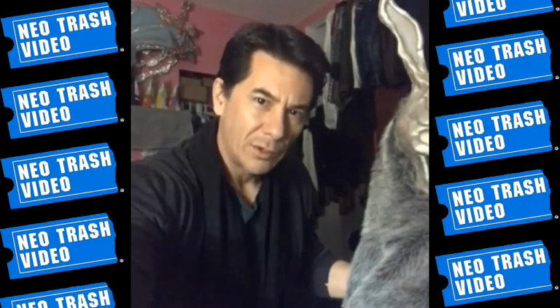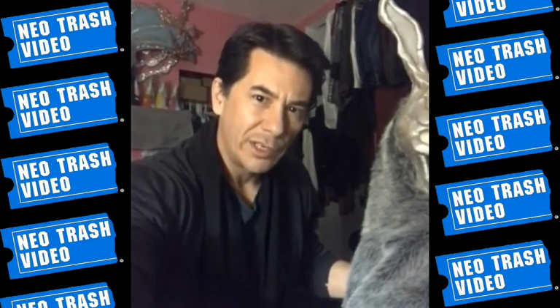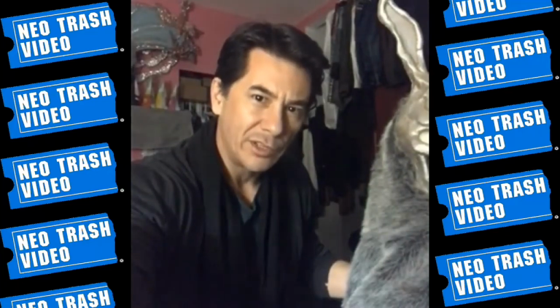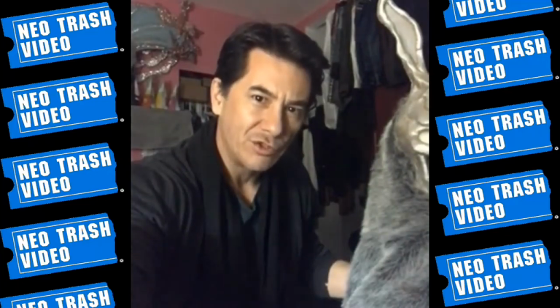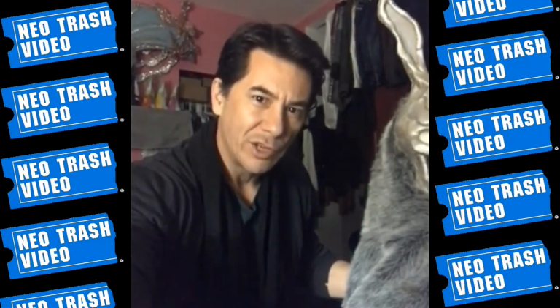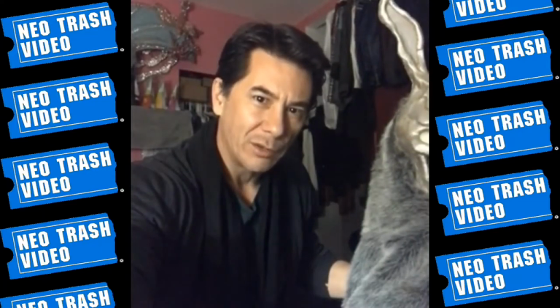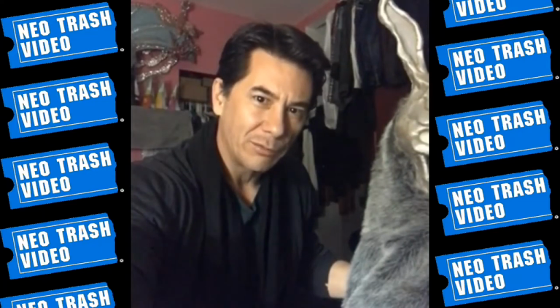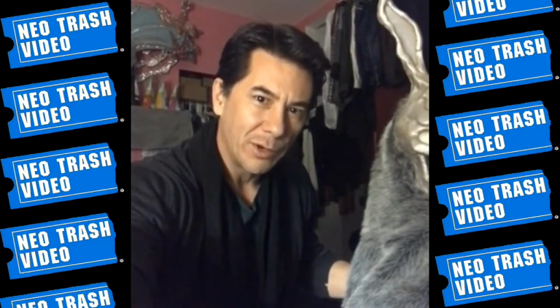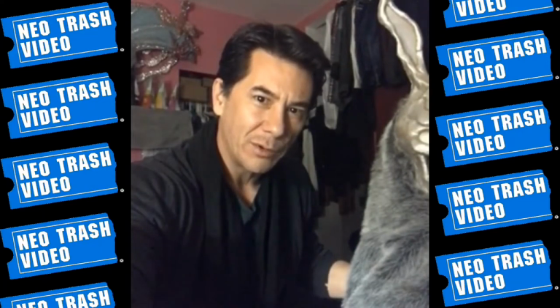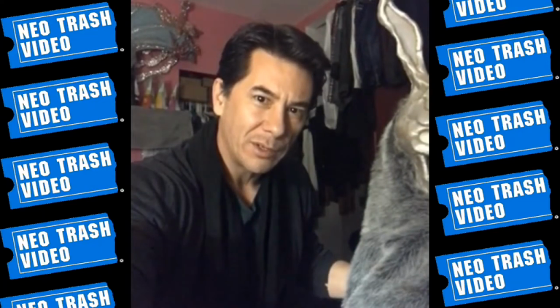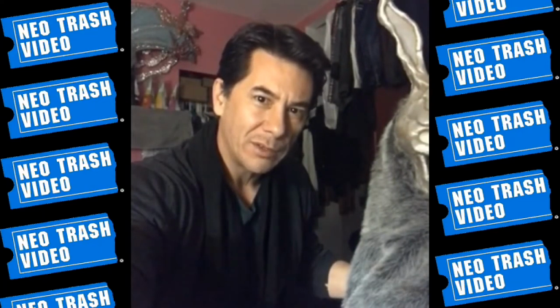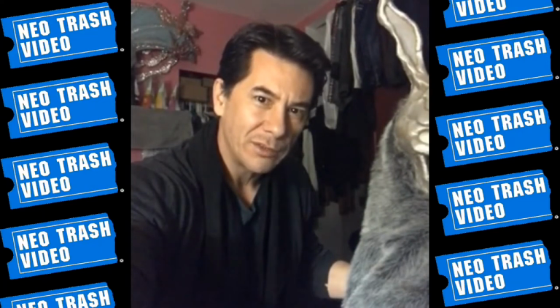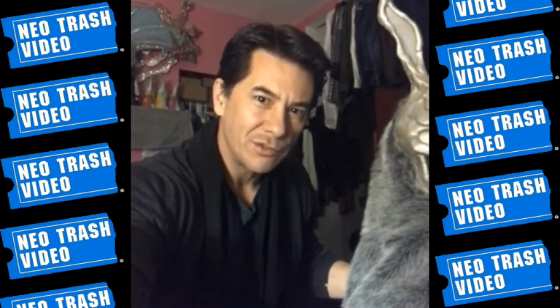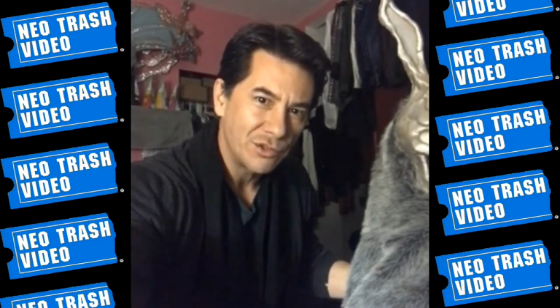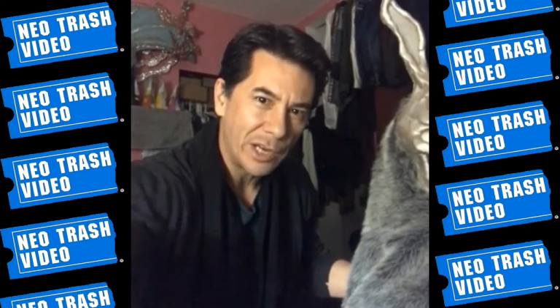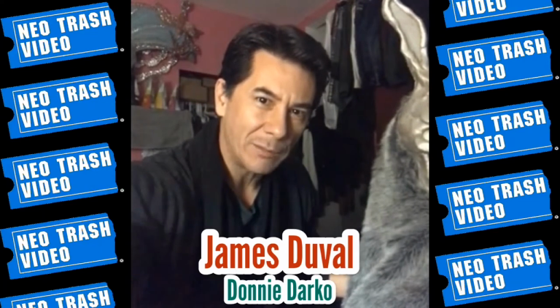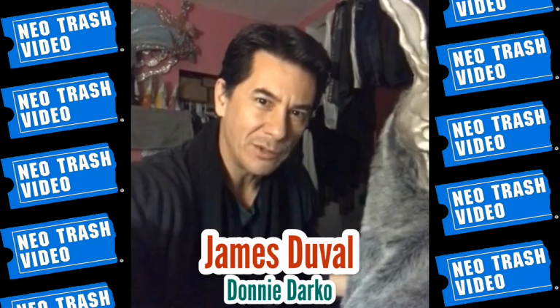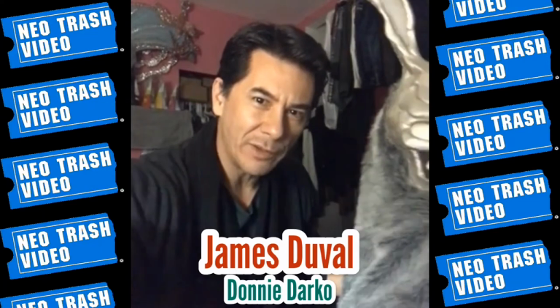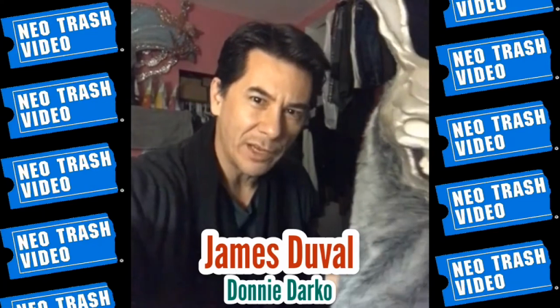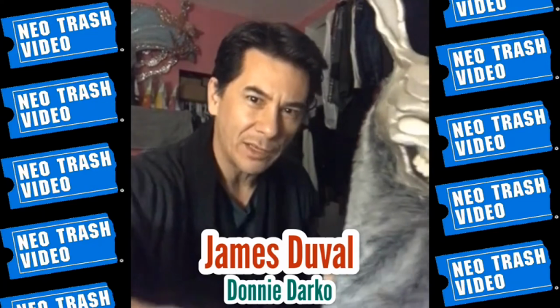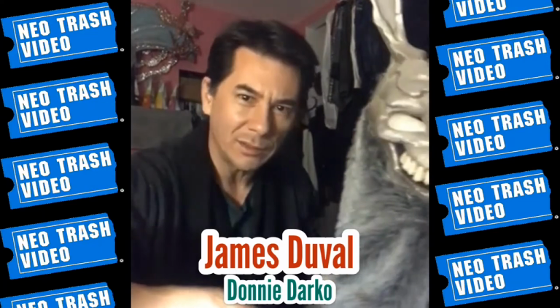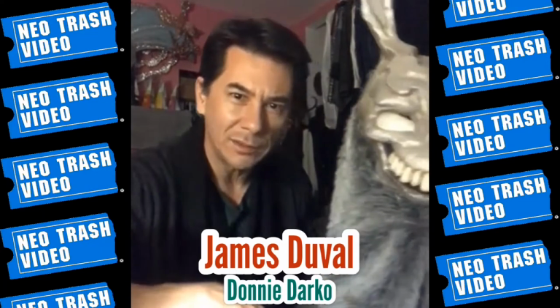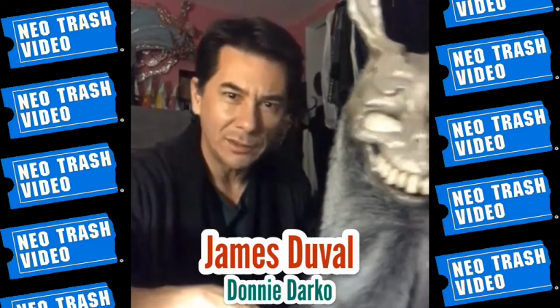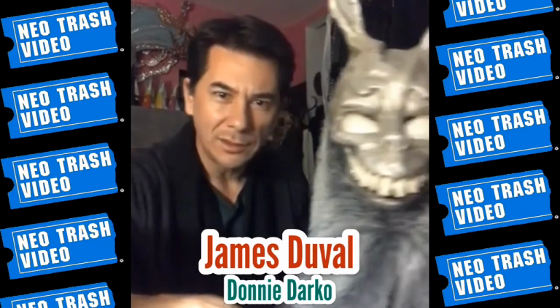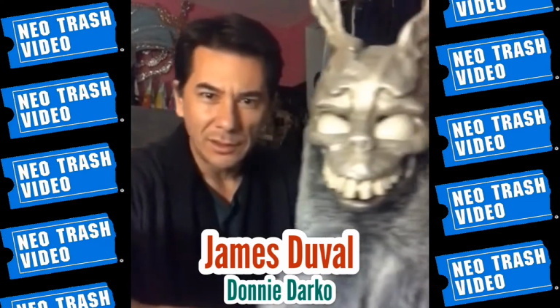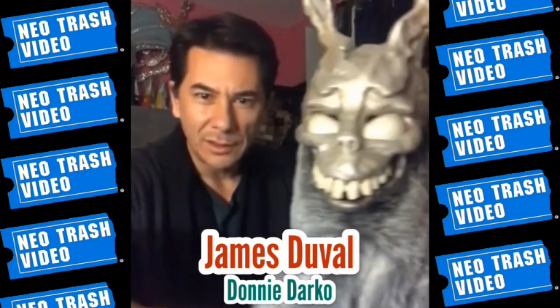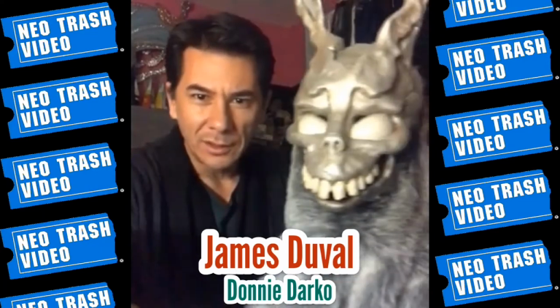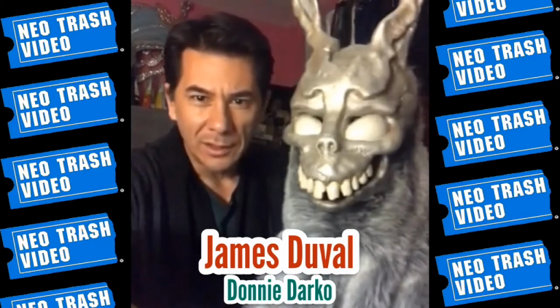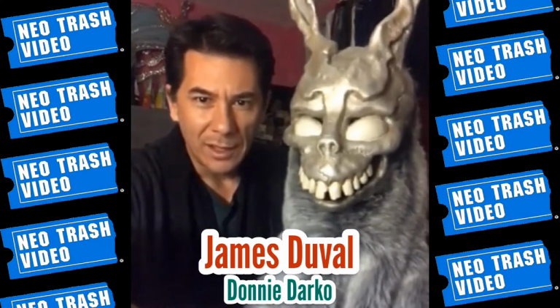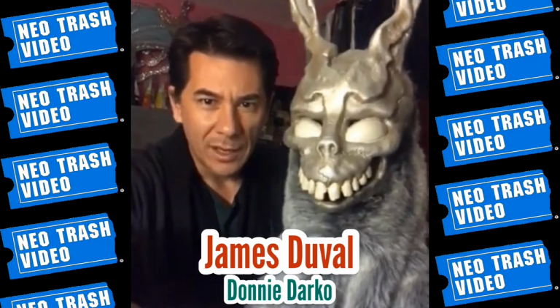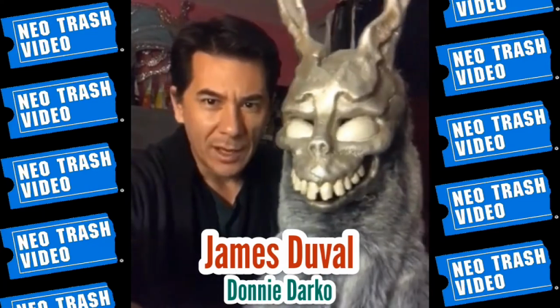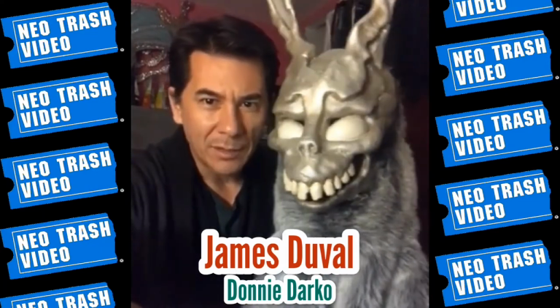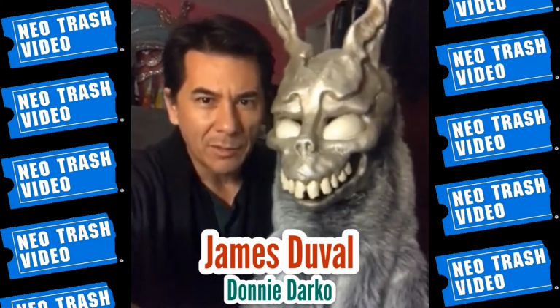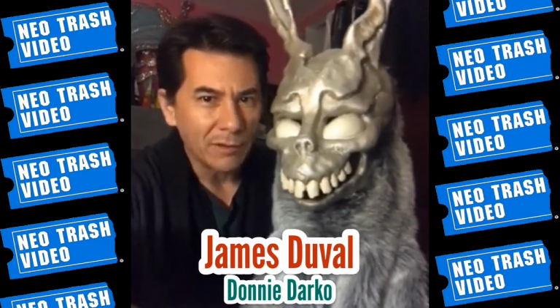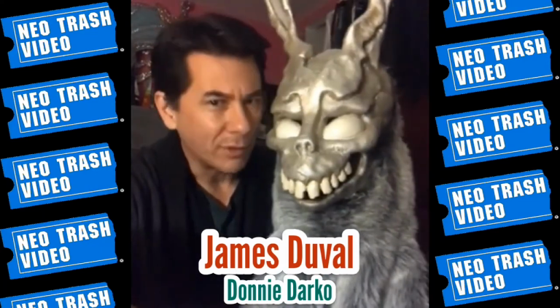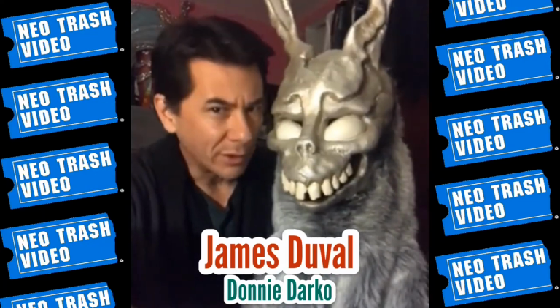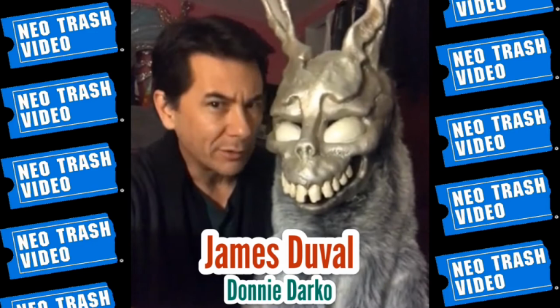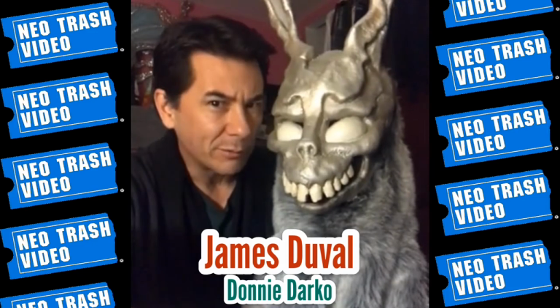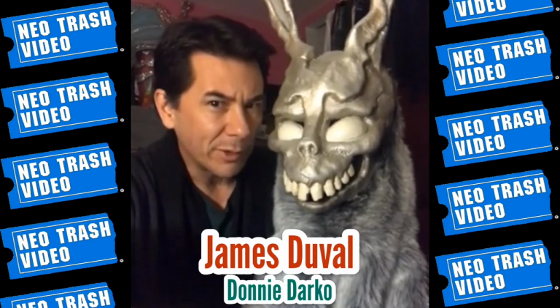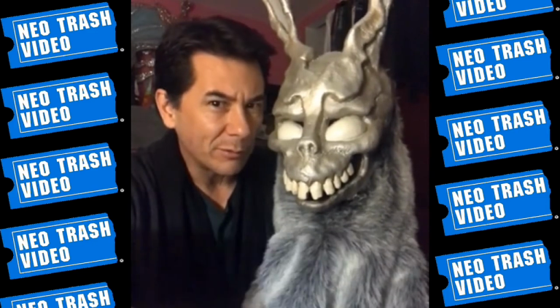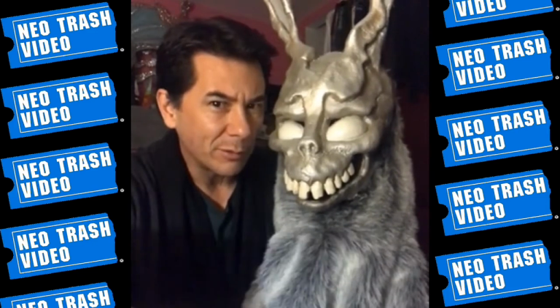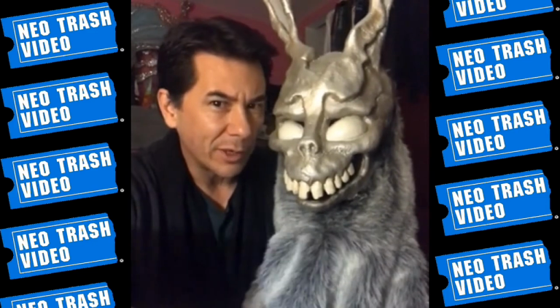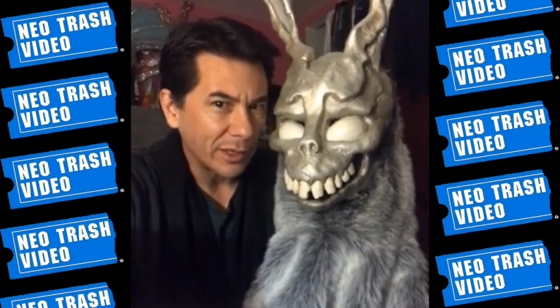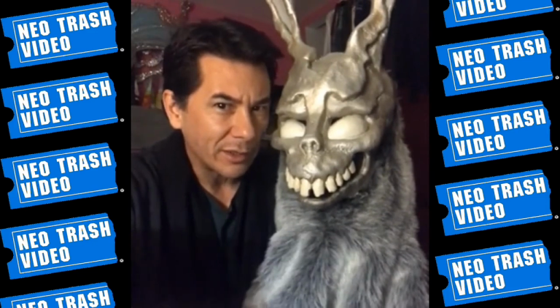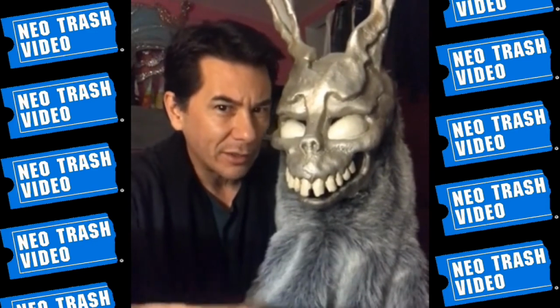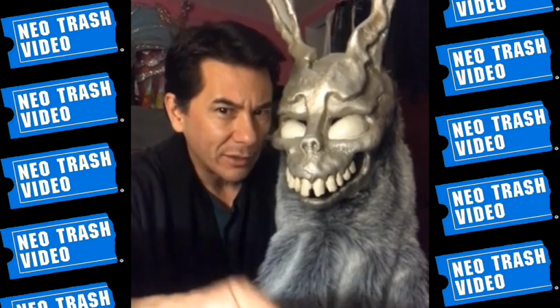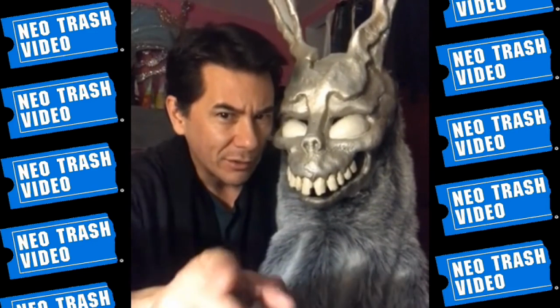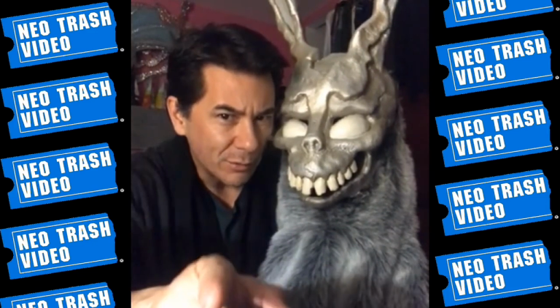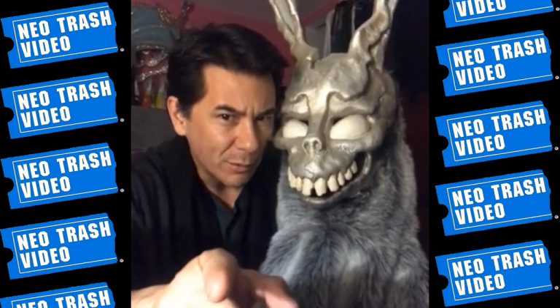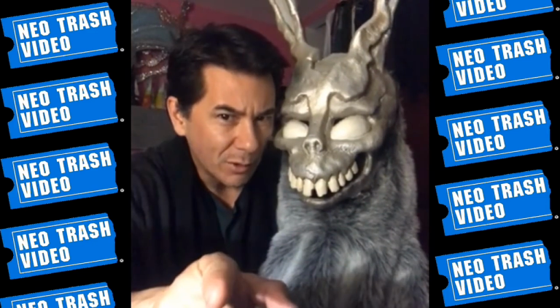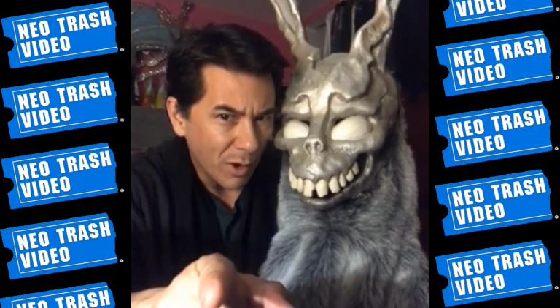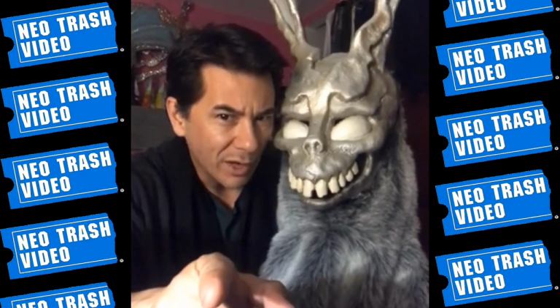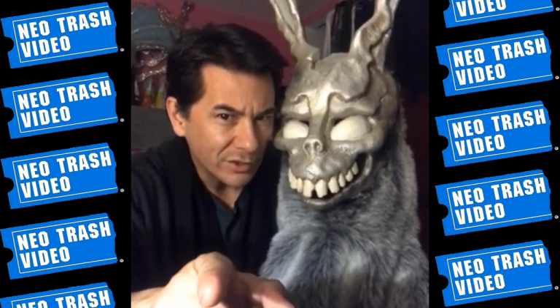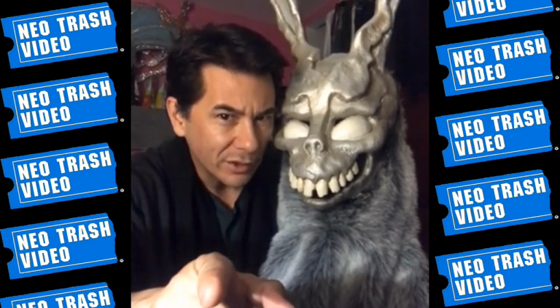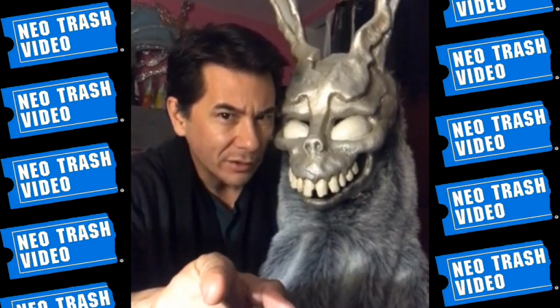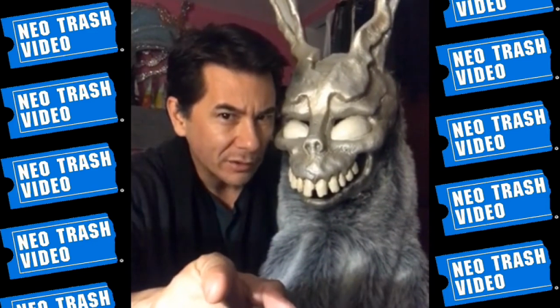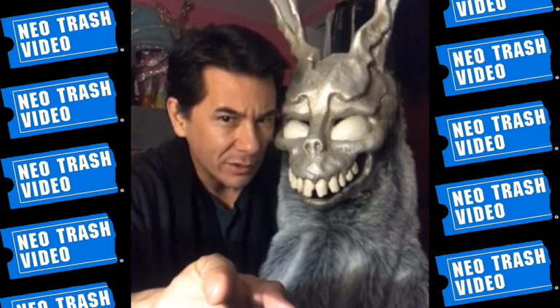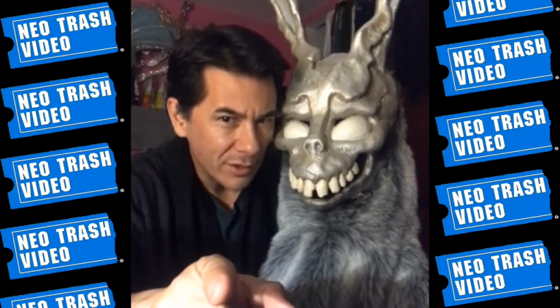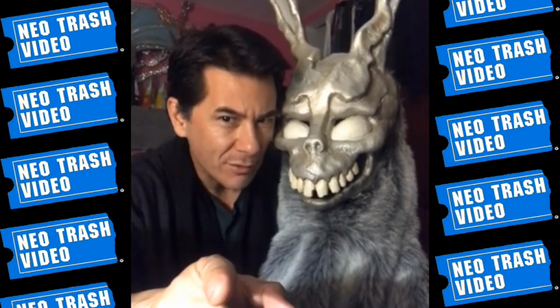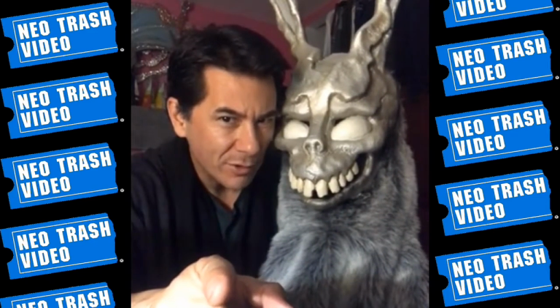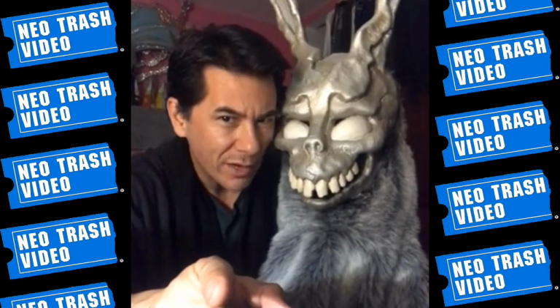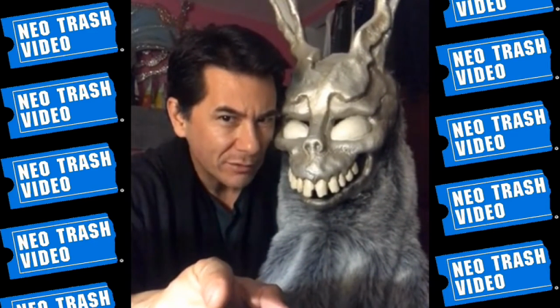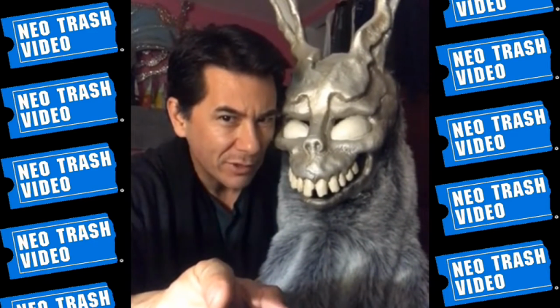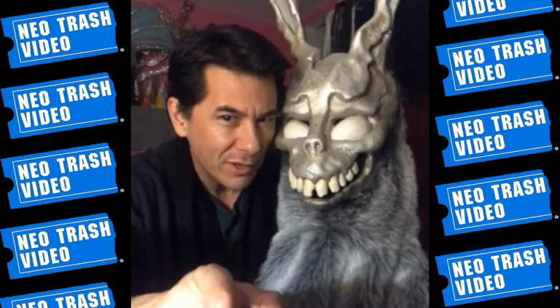Greetings, gentlefolk. This is James DuVal, and my very good friend Frank. You are watching Neo Trash Video.